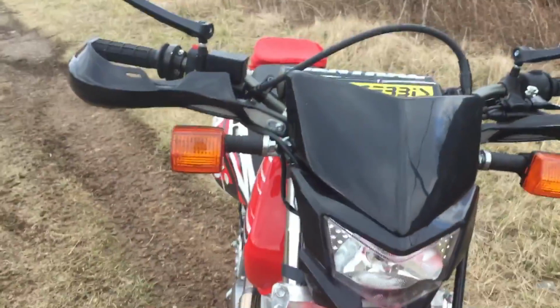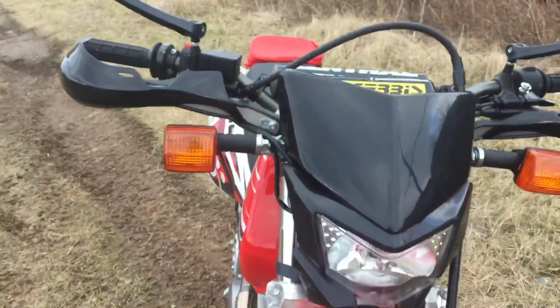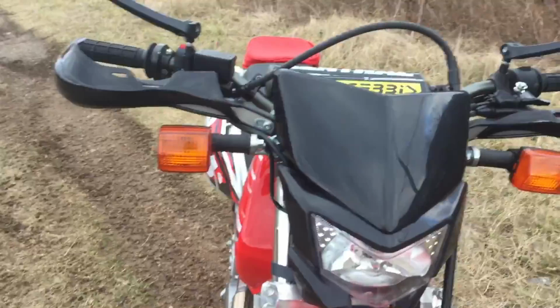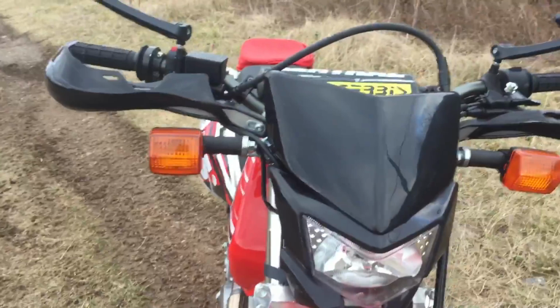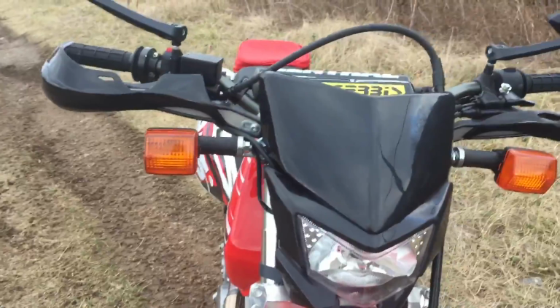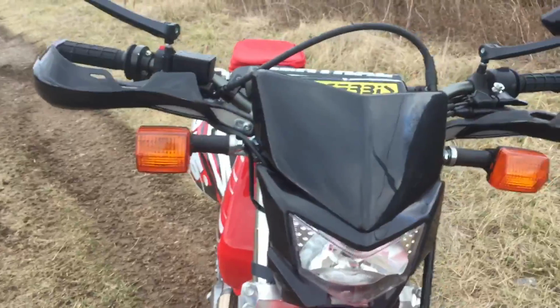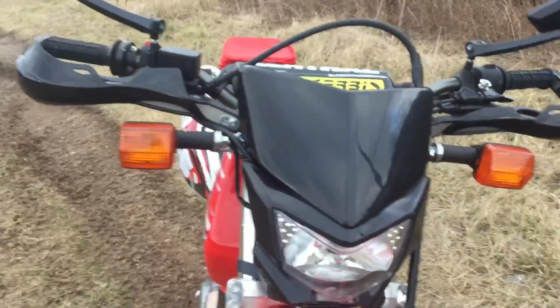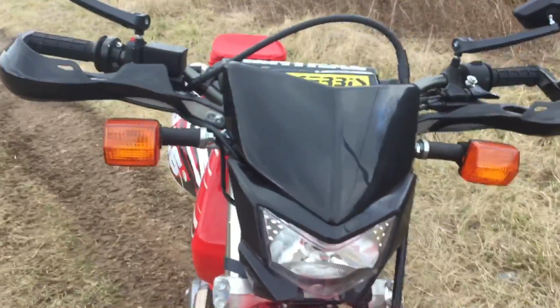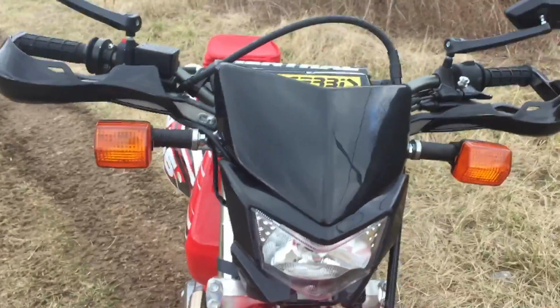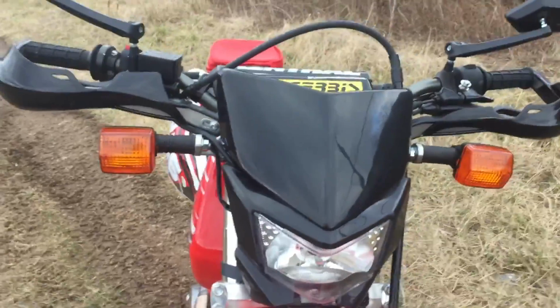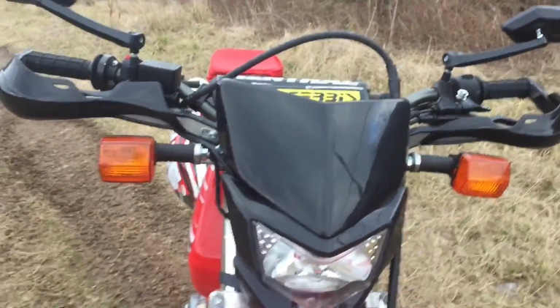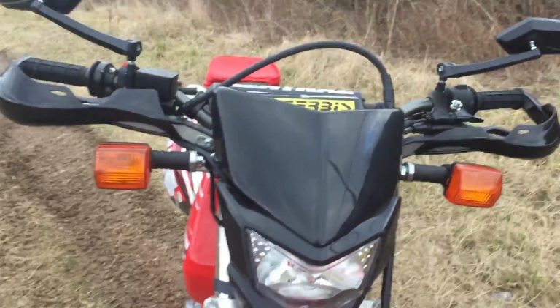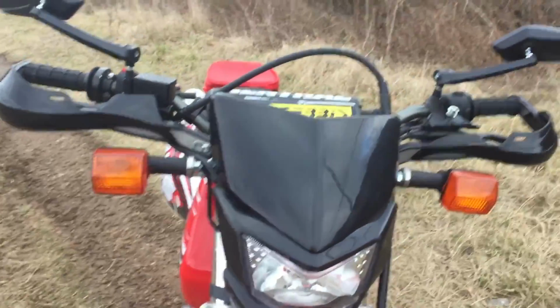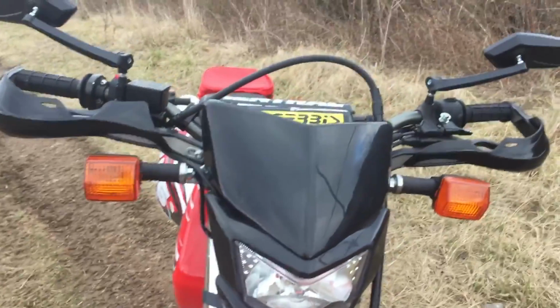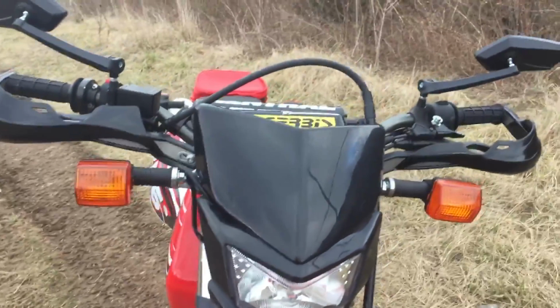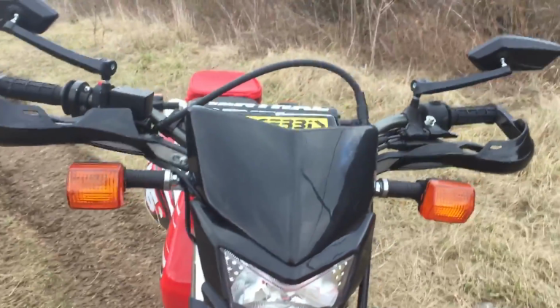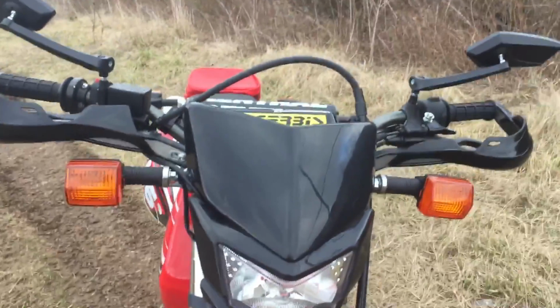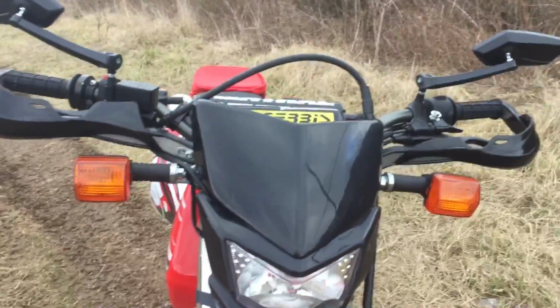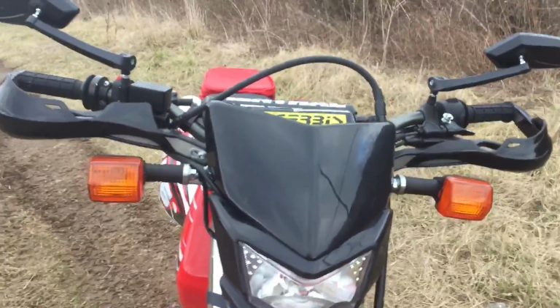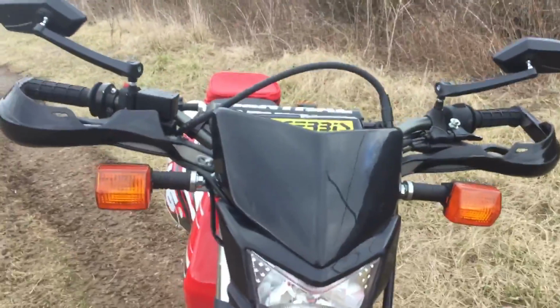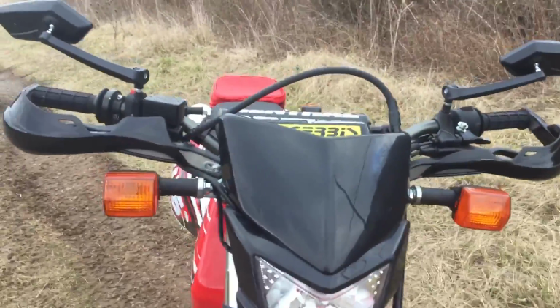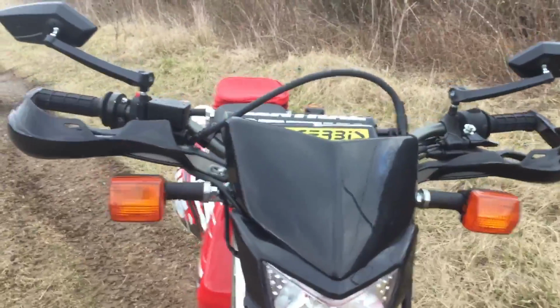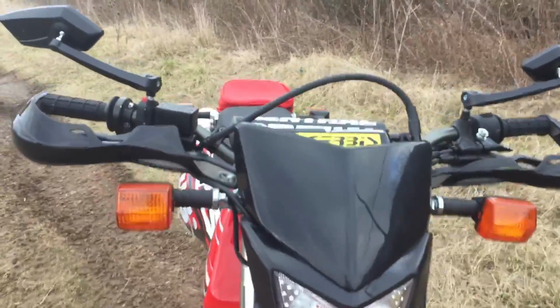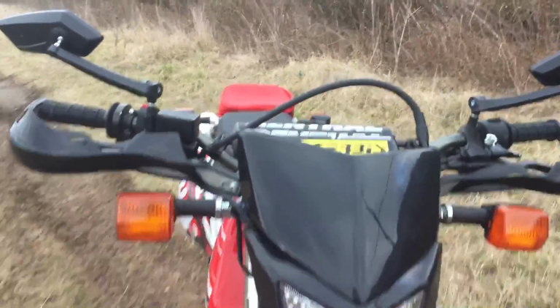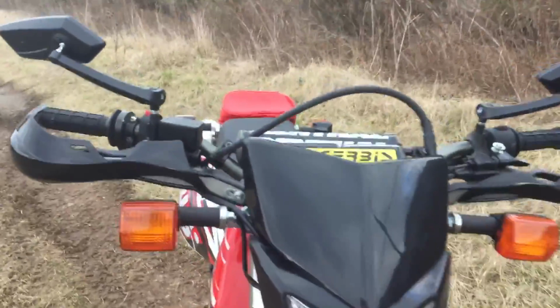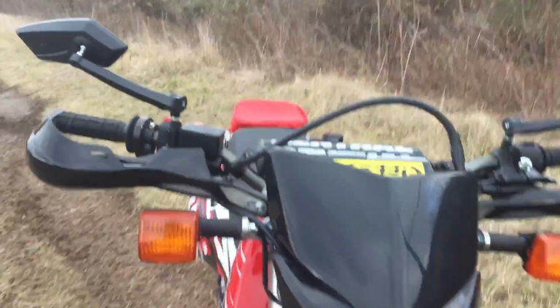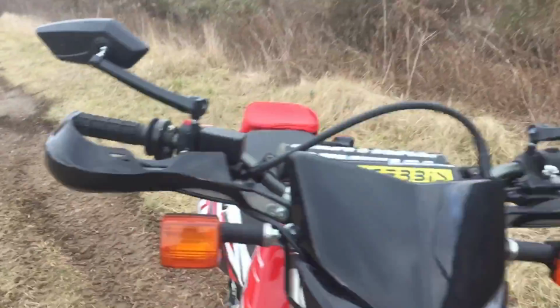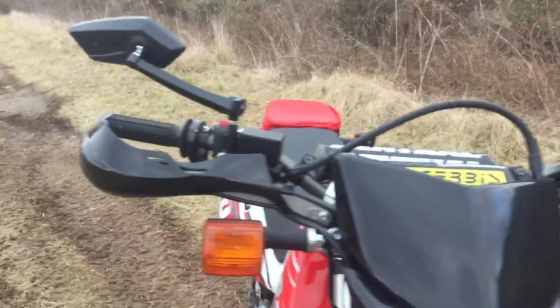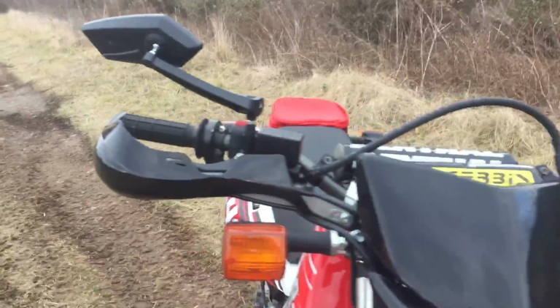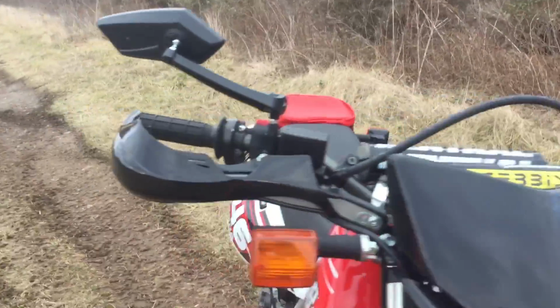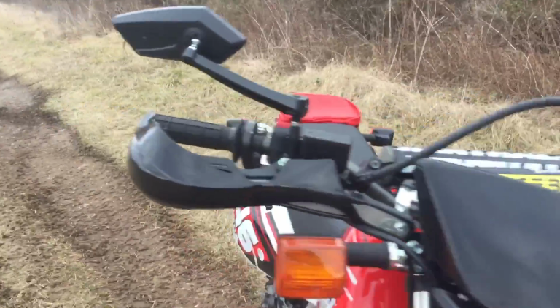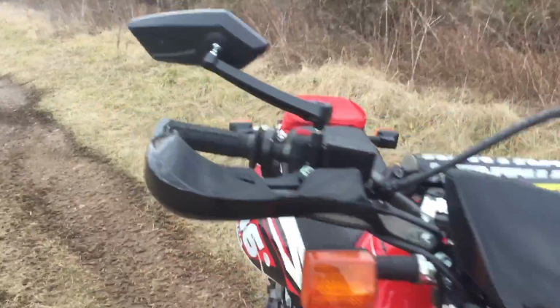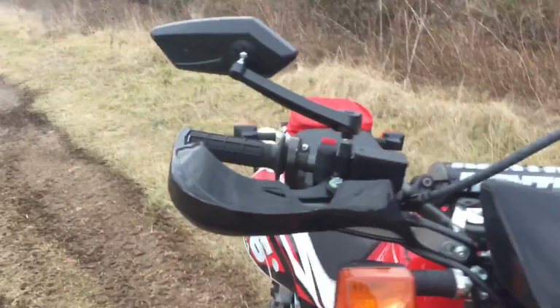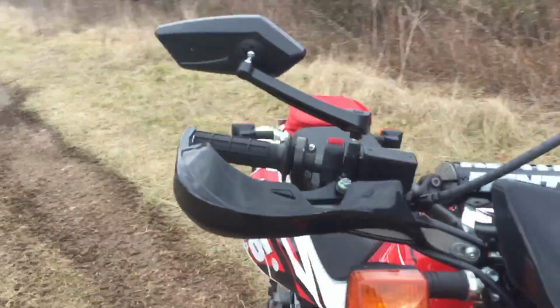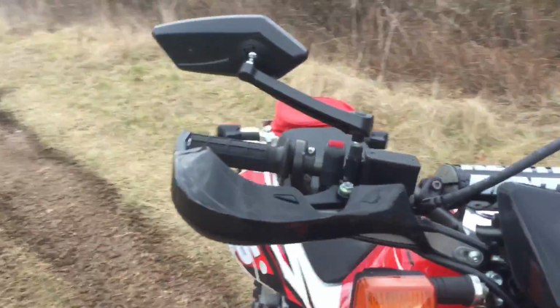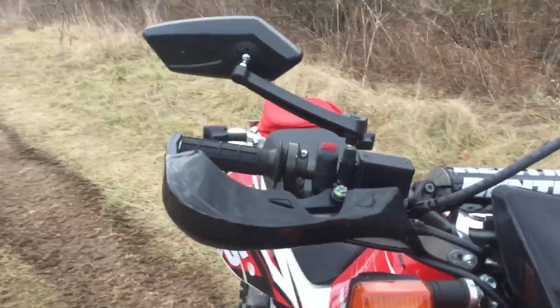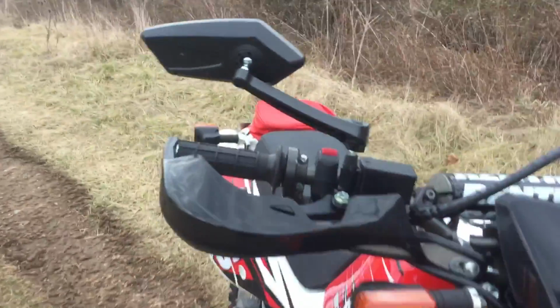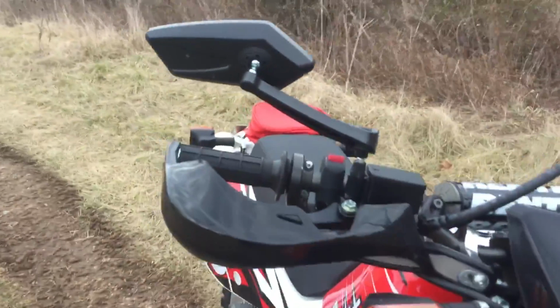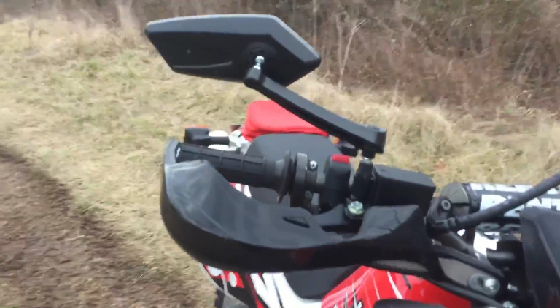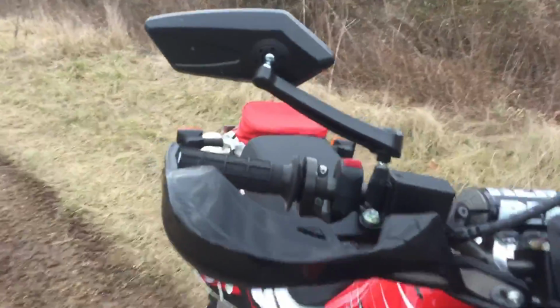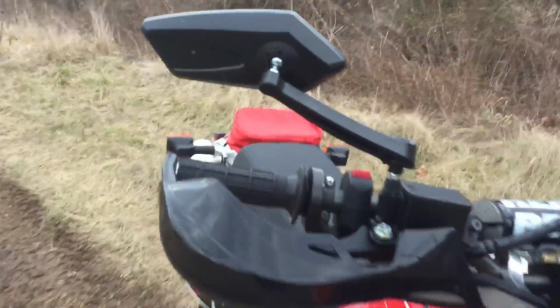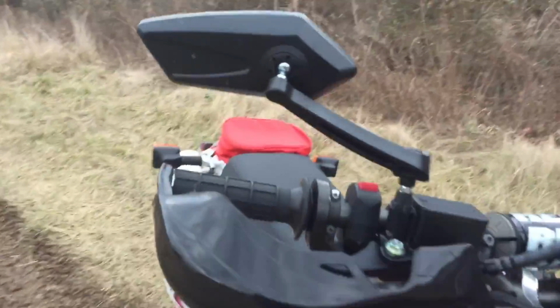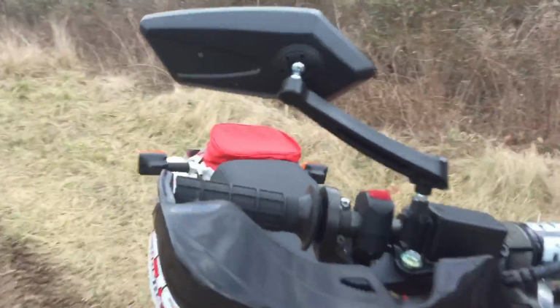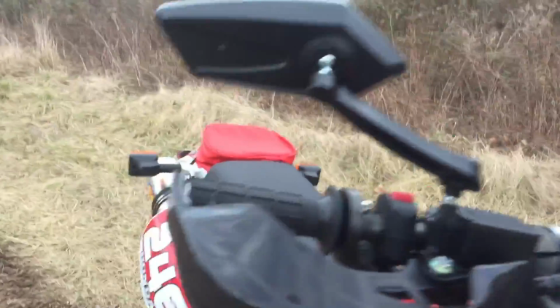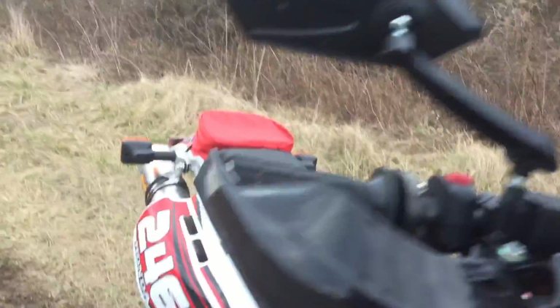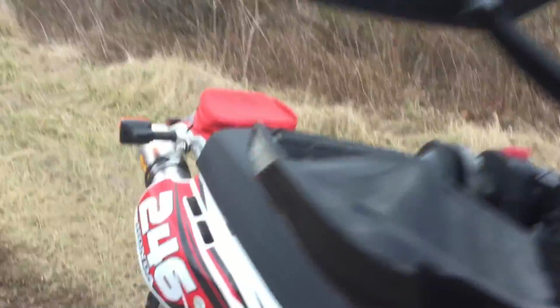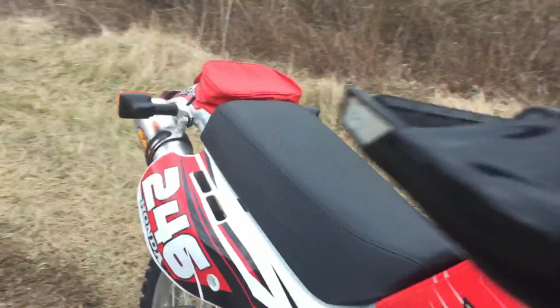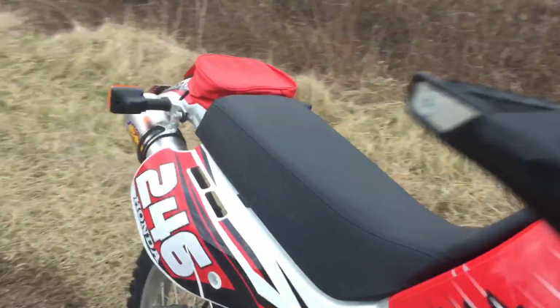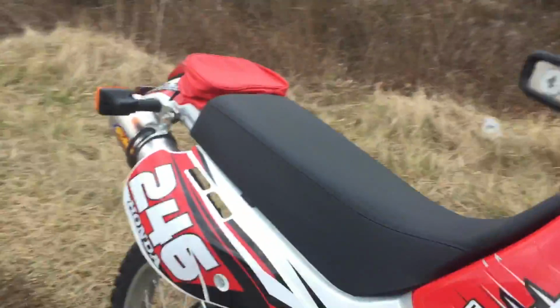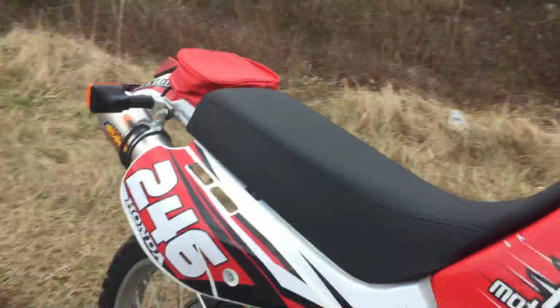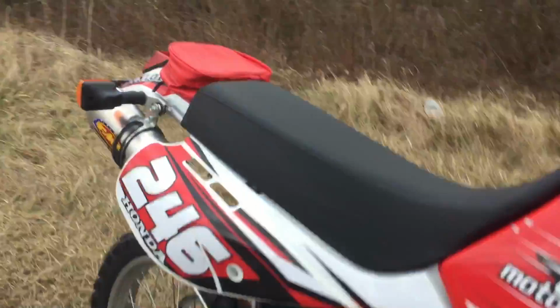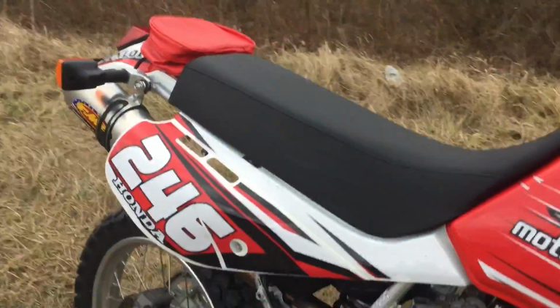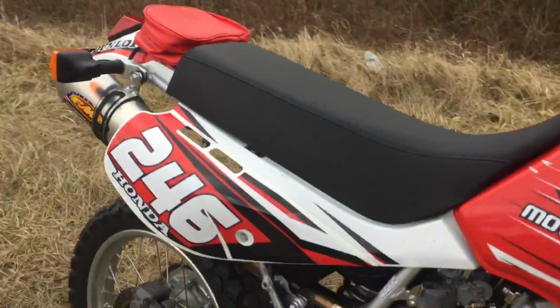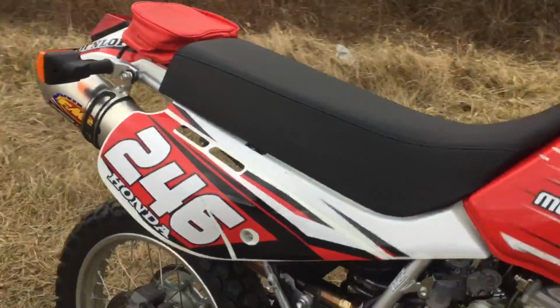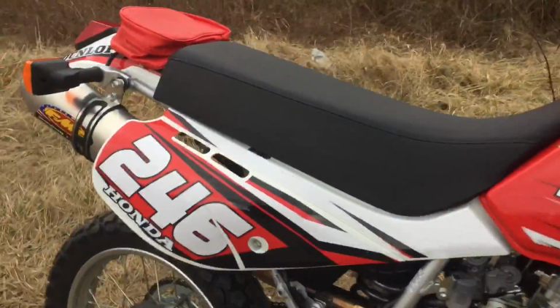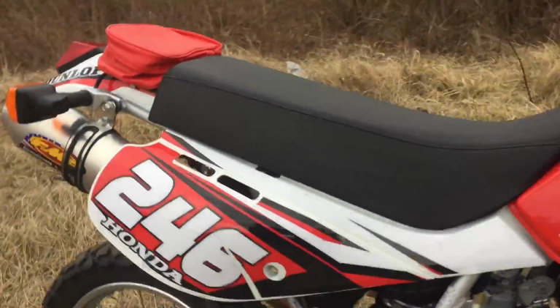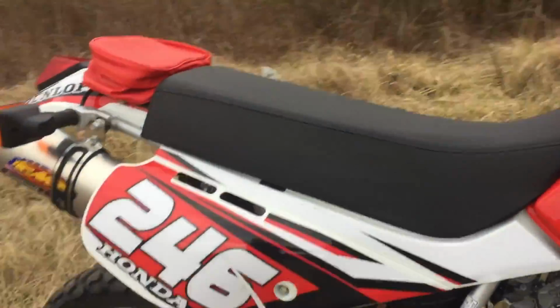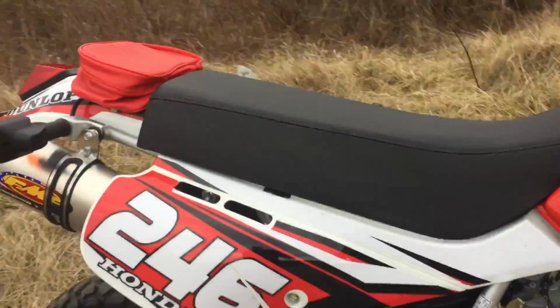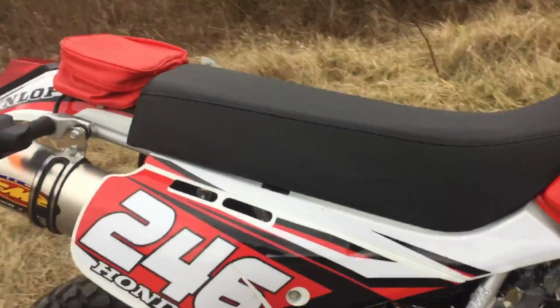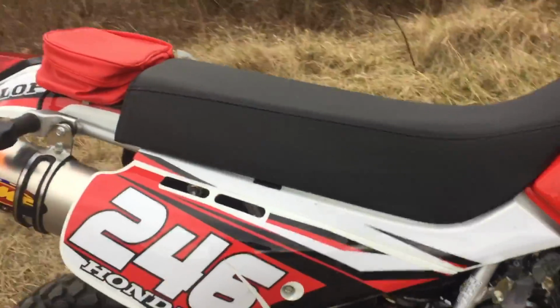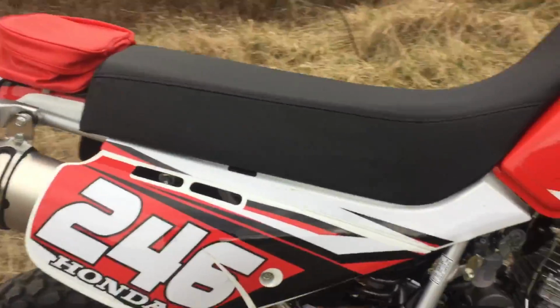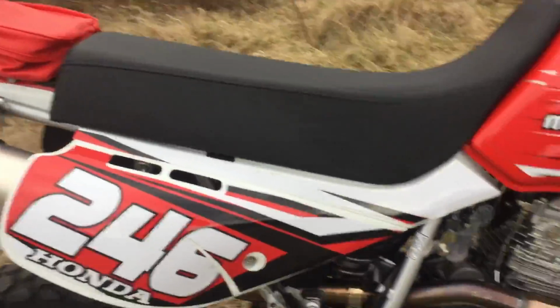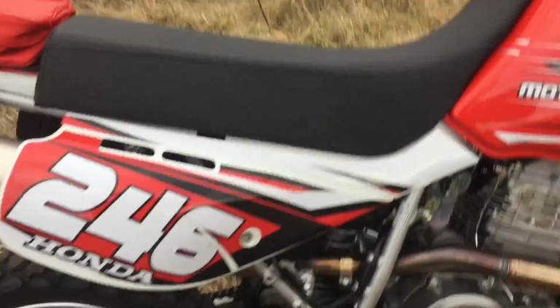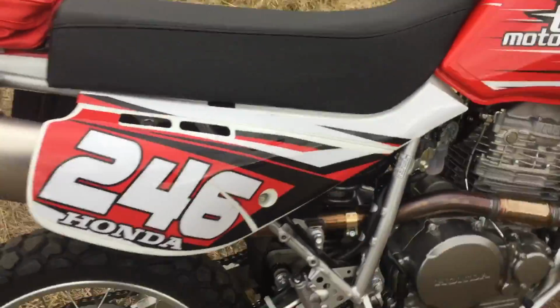He did not want to trade it in, but they traded it in on one of the cars at one of our other Timbroc stores.